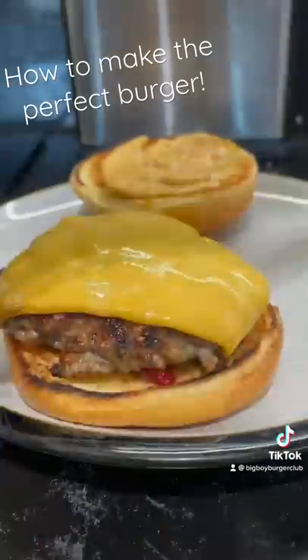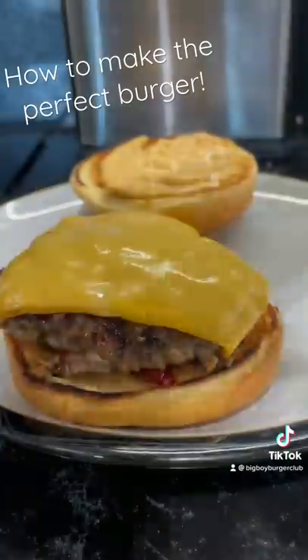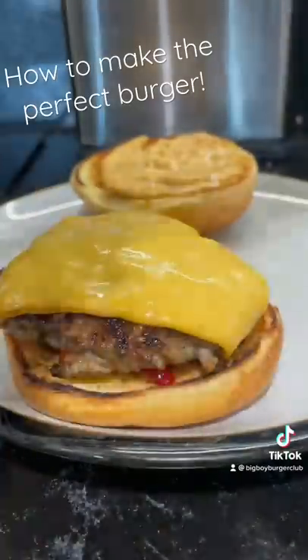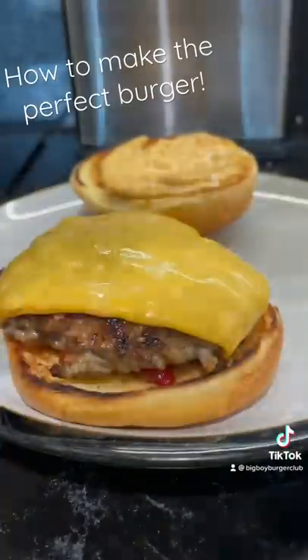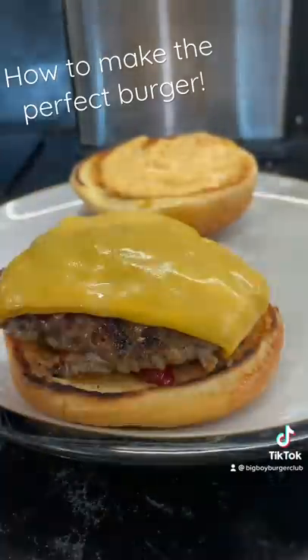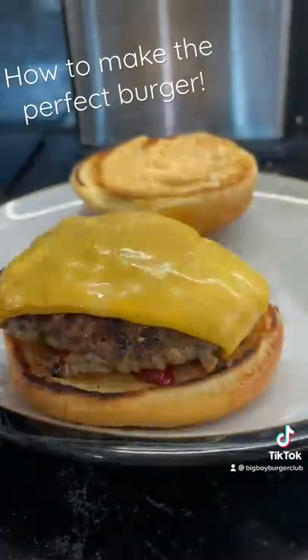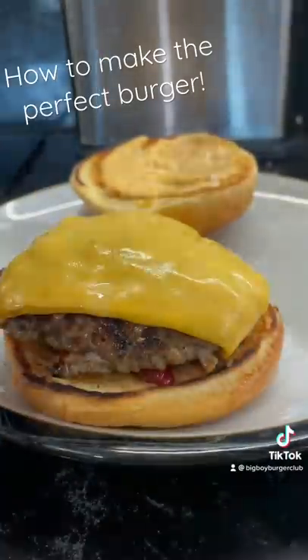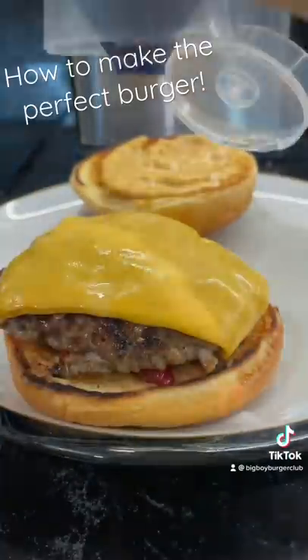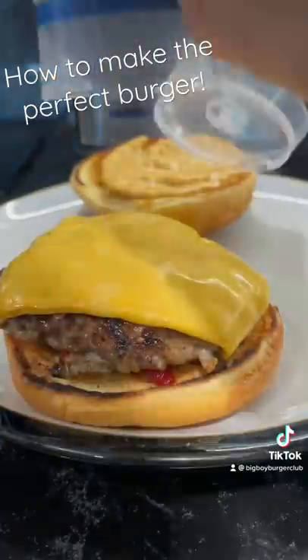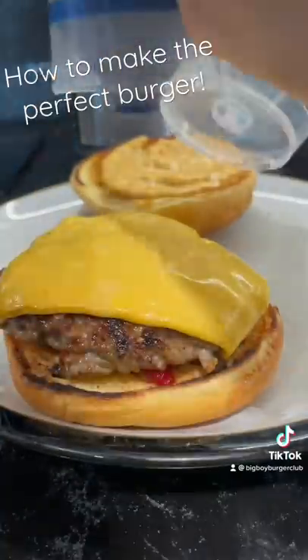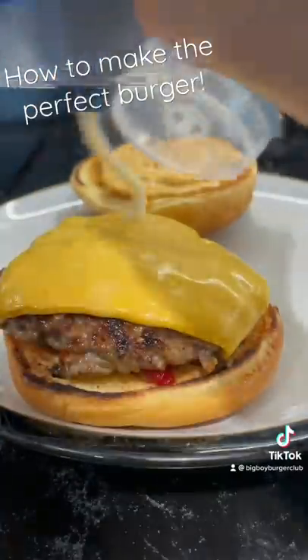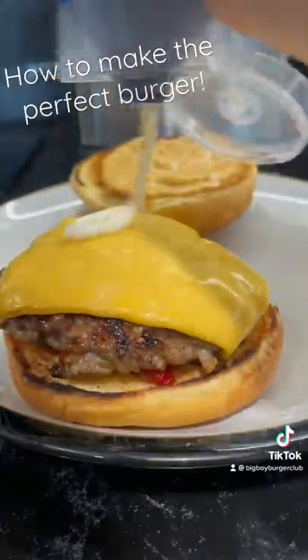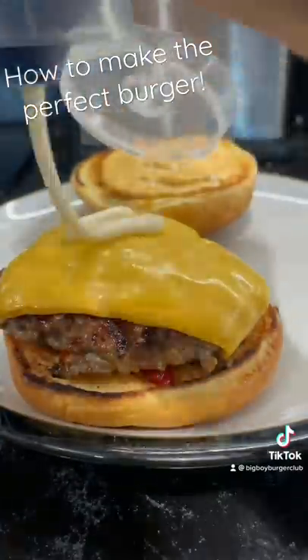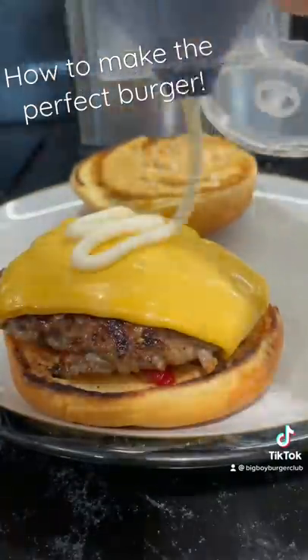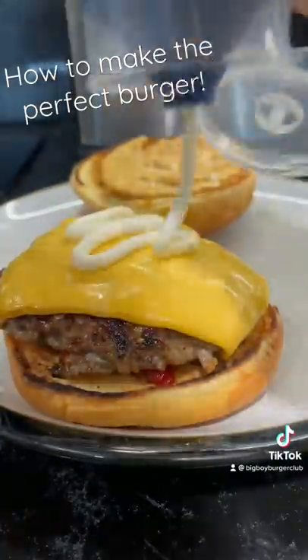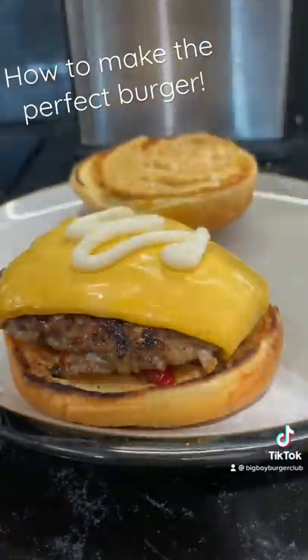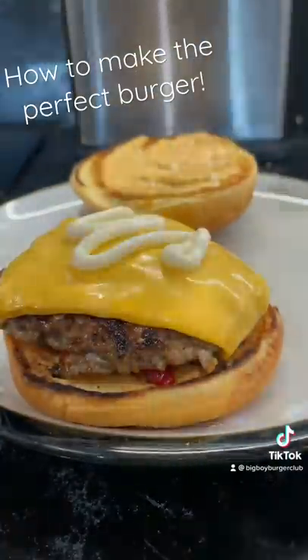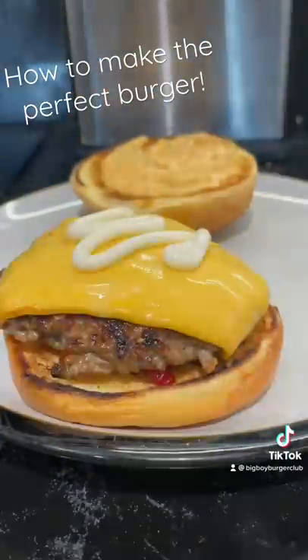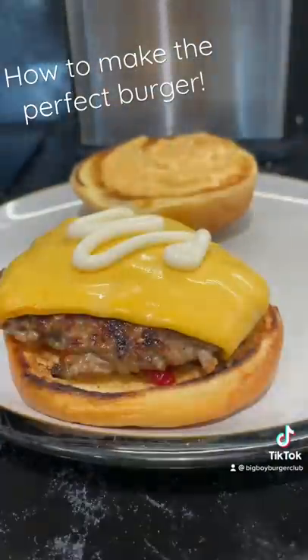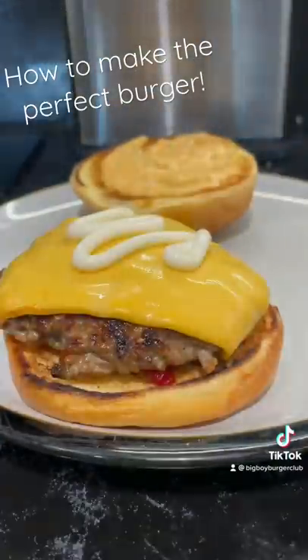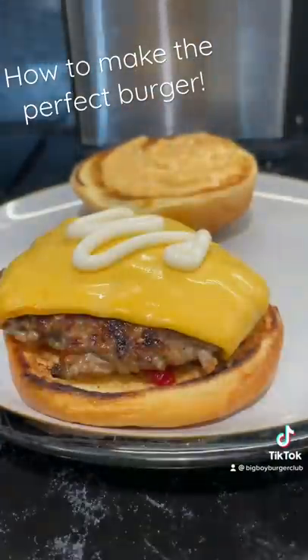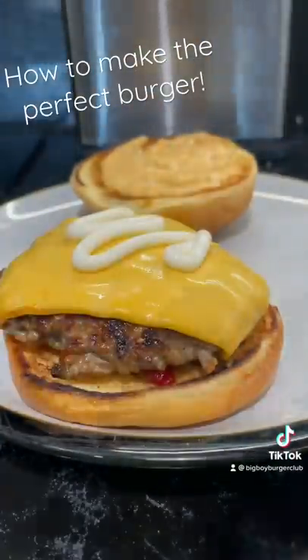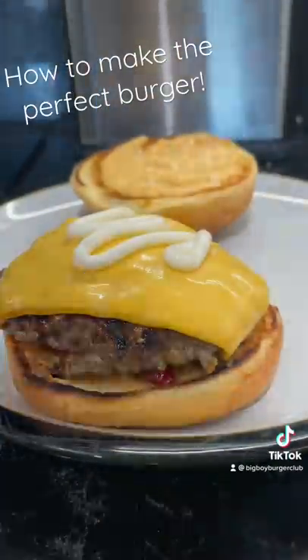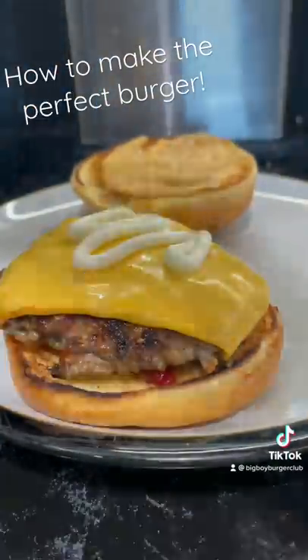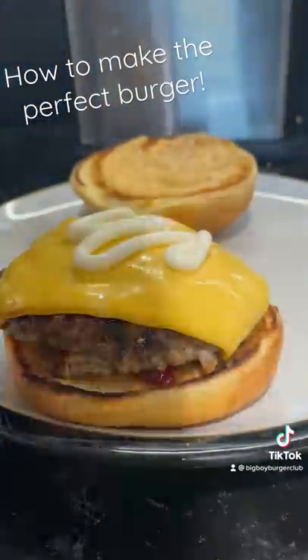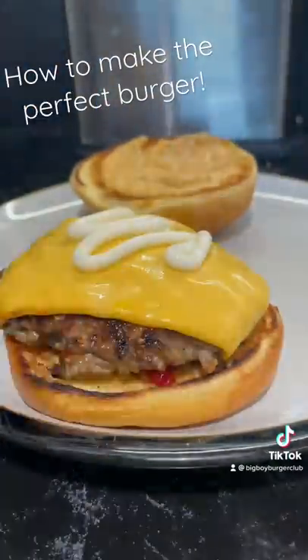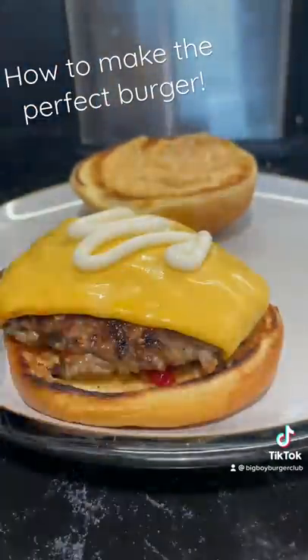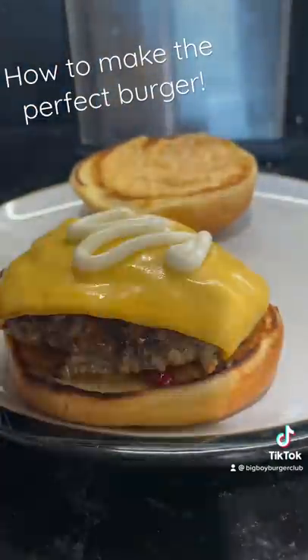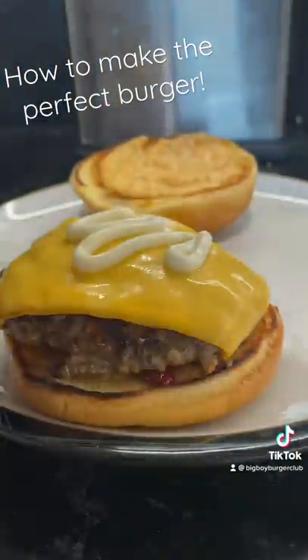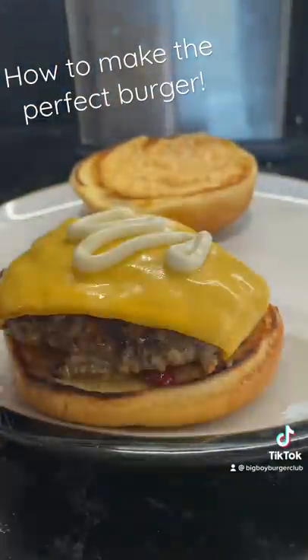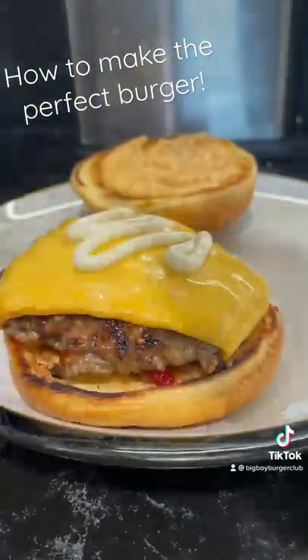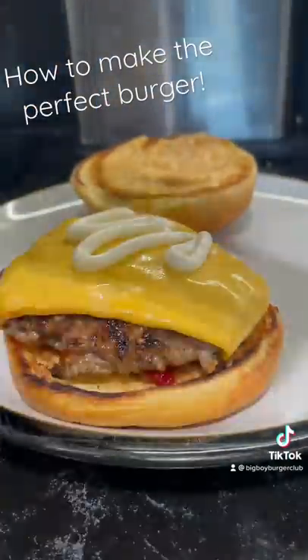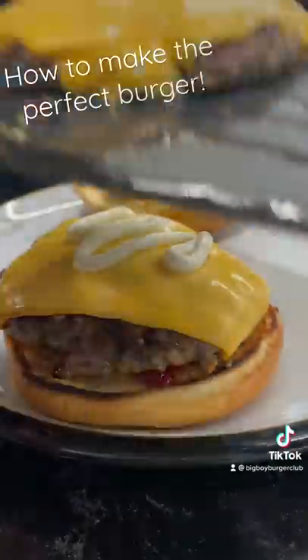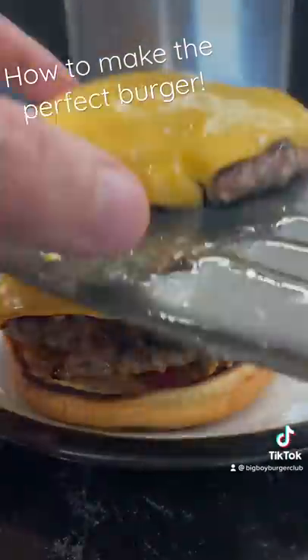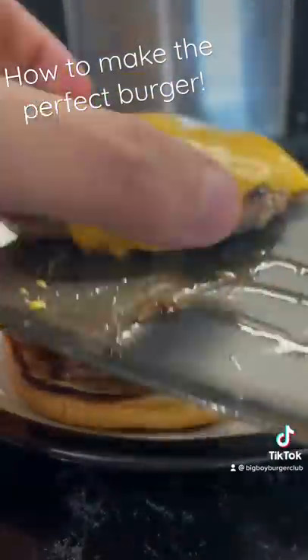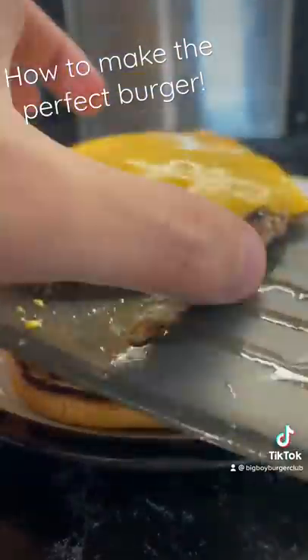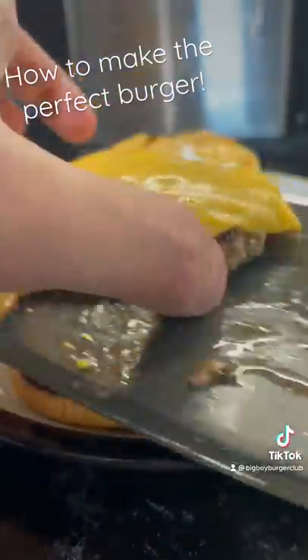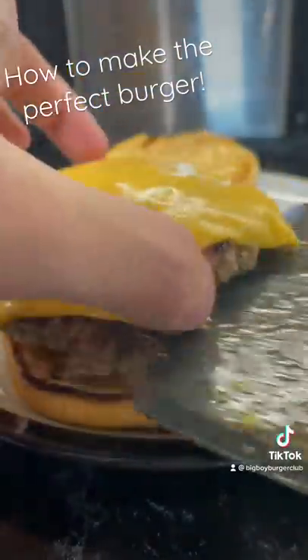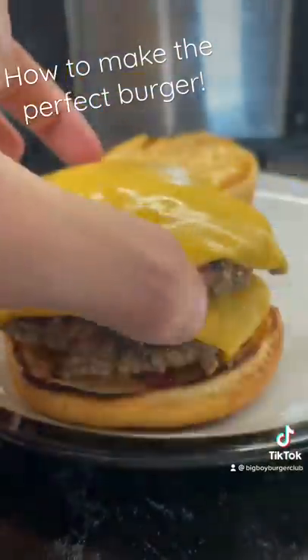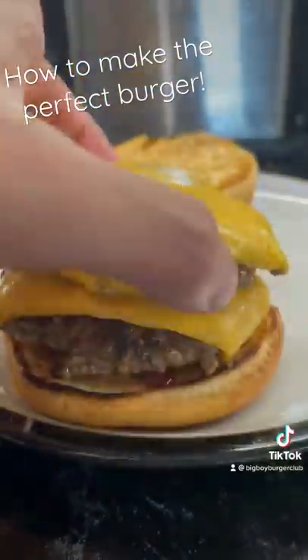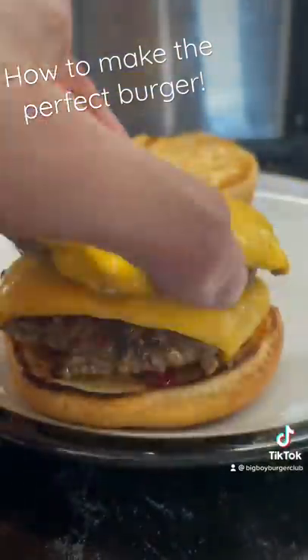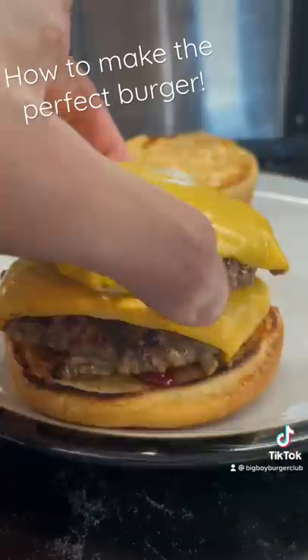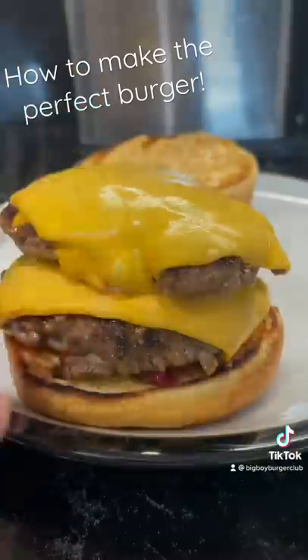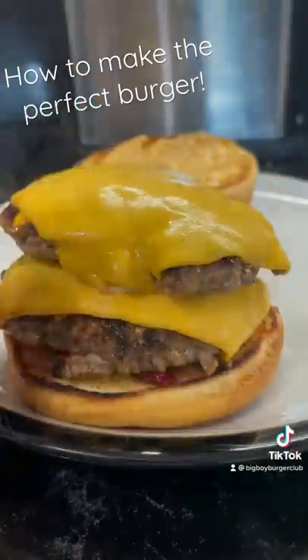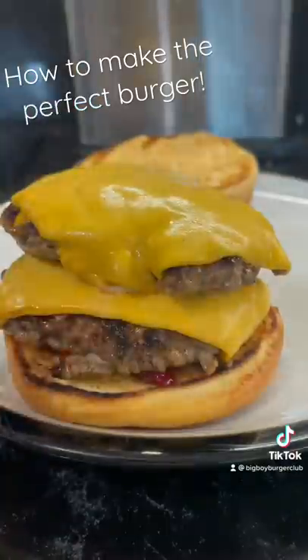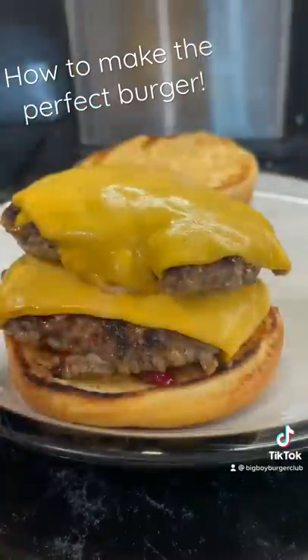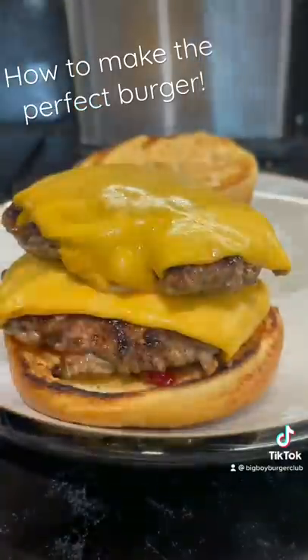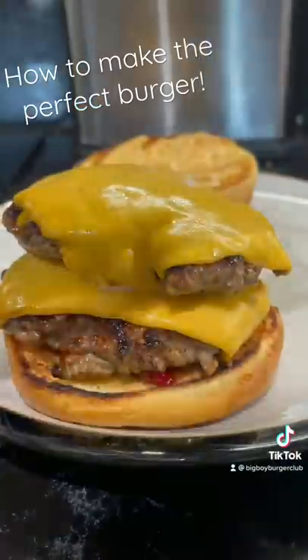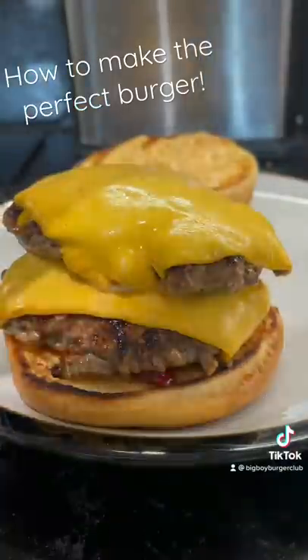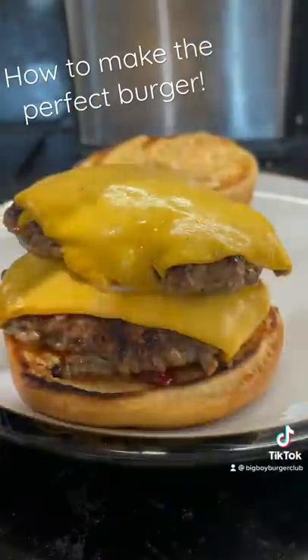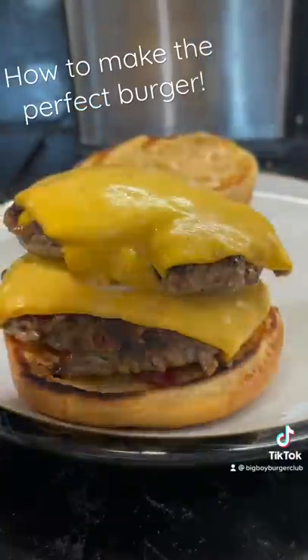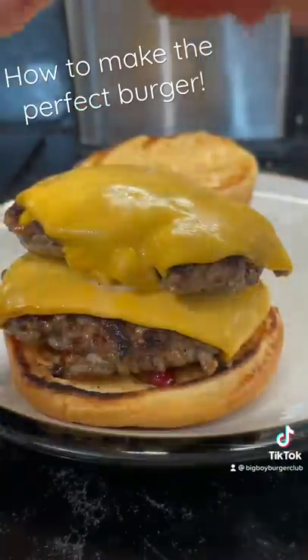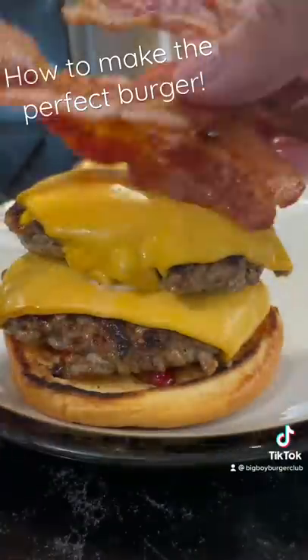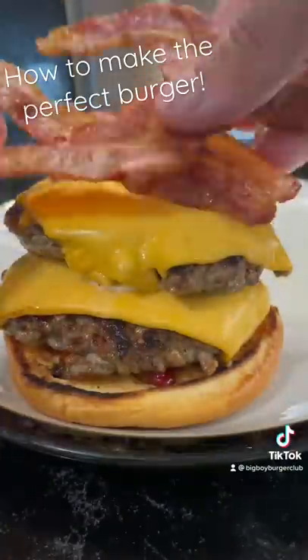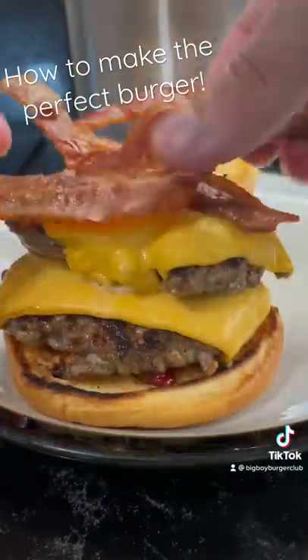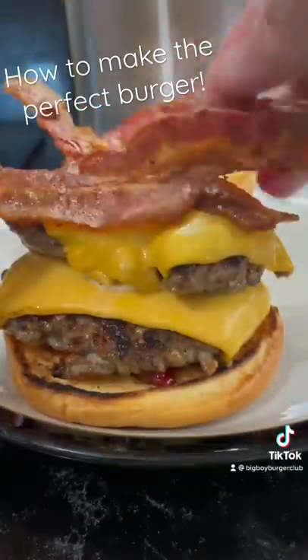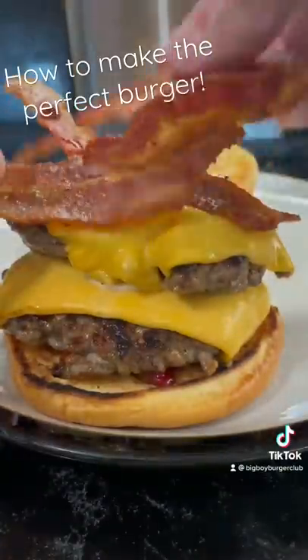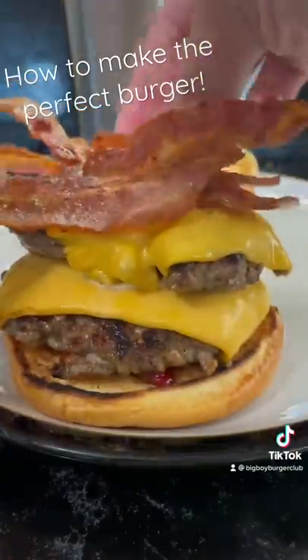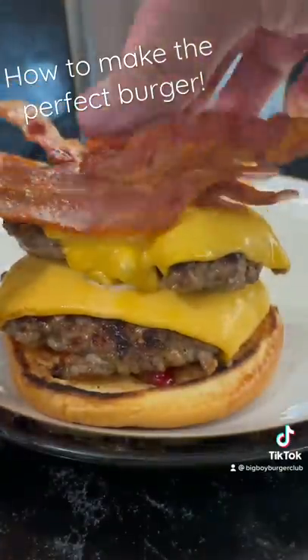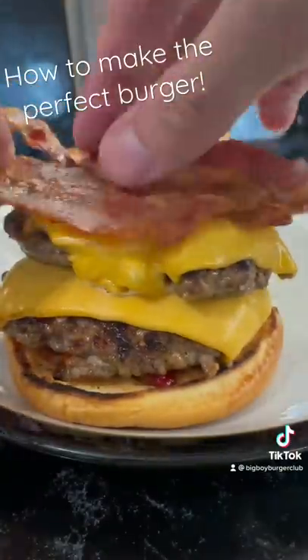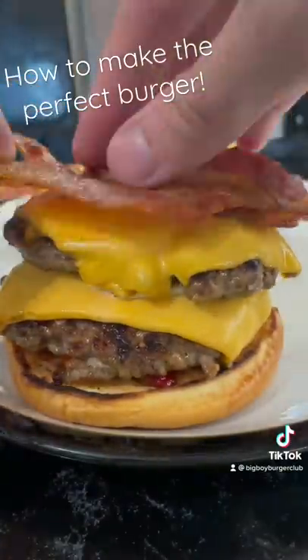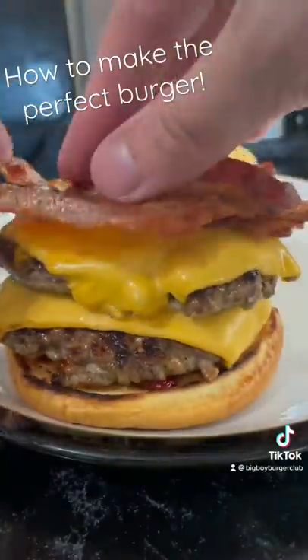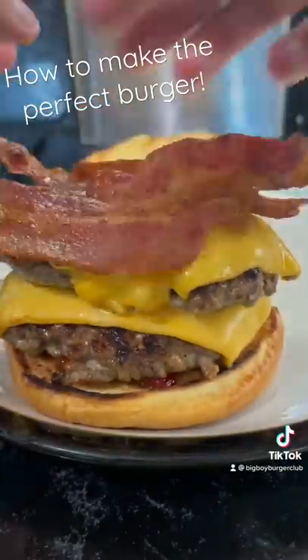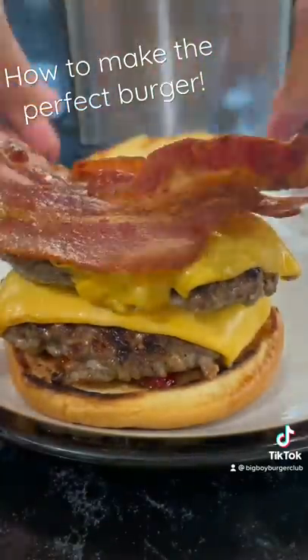Then layer the burger with whatever sauces and toppings you want. I've gone for chili jam, garlic mayo, some bacon and some burger sauce.